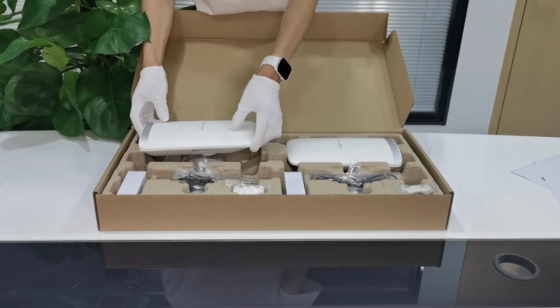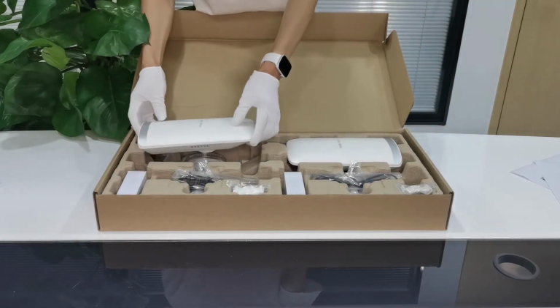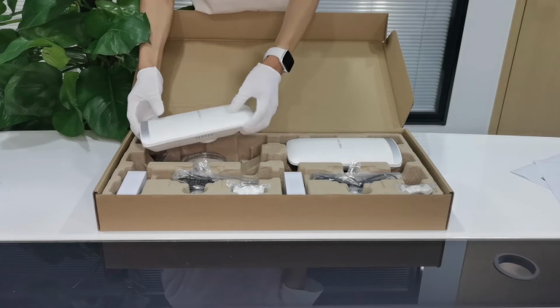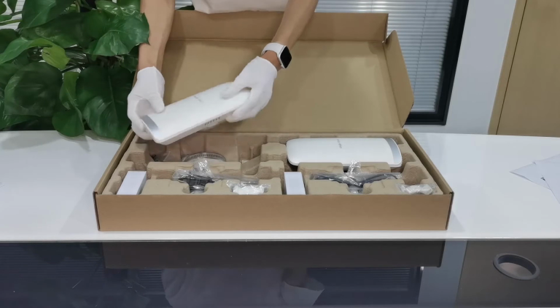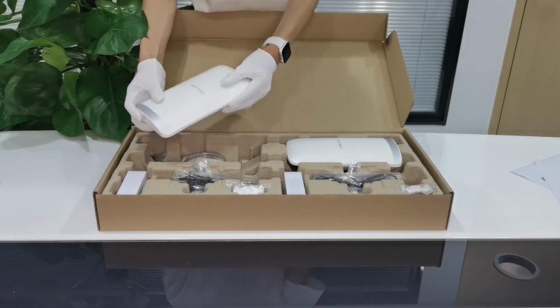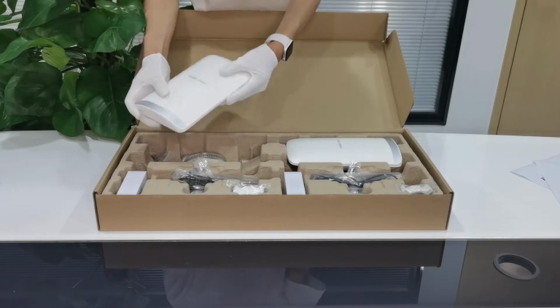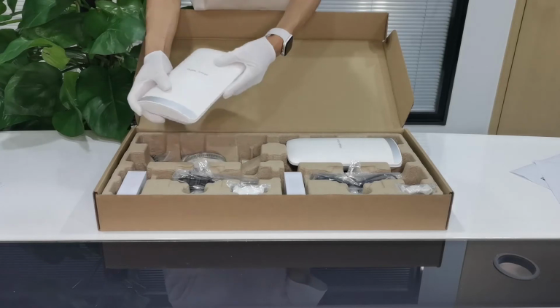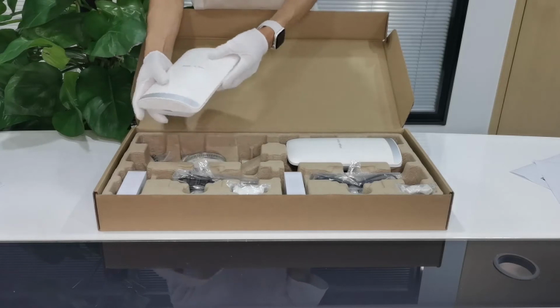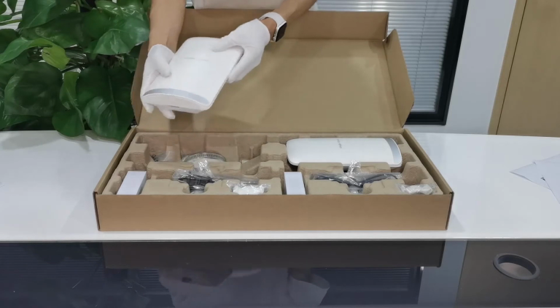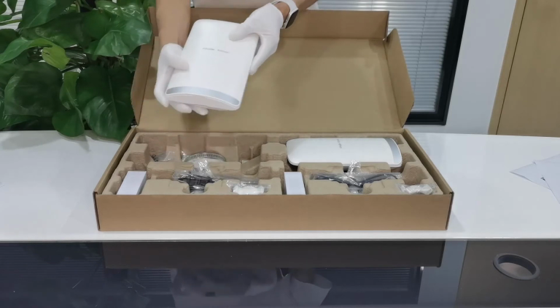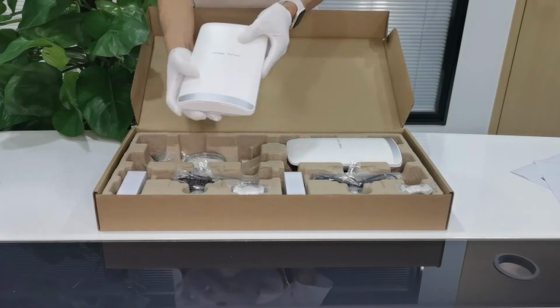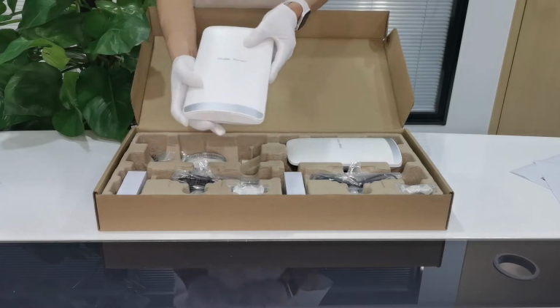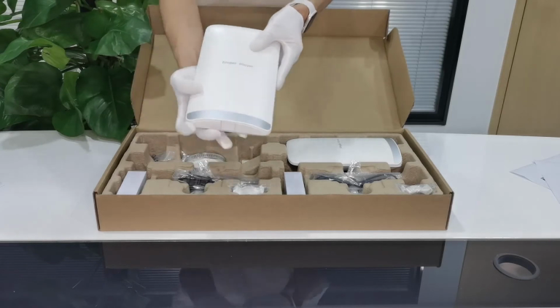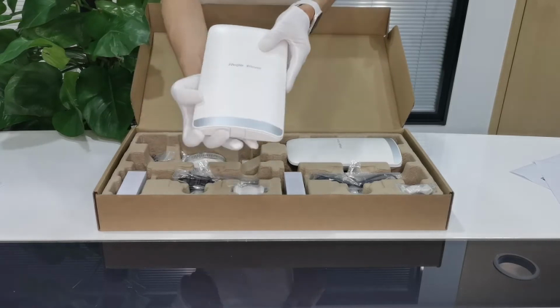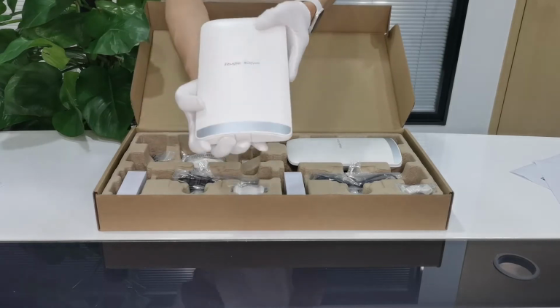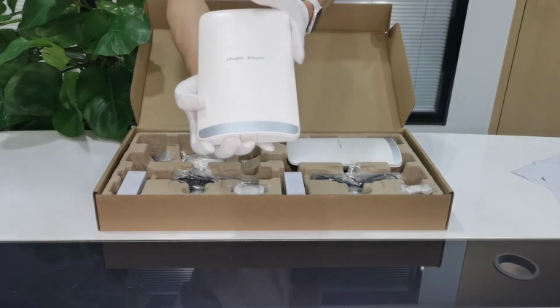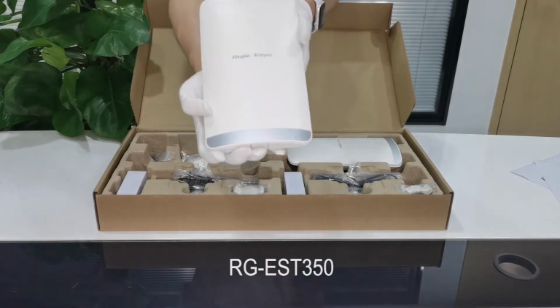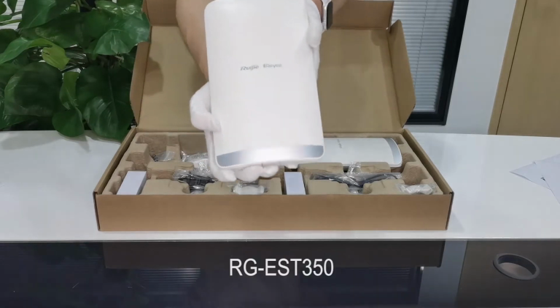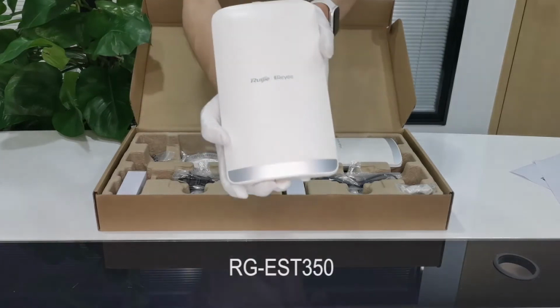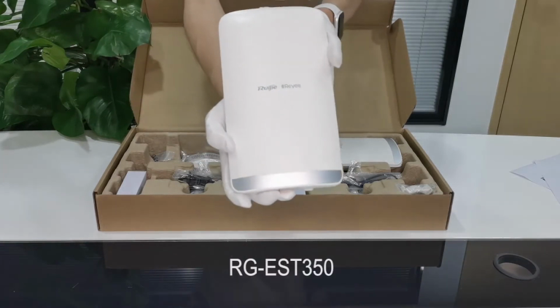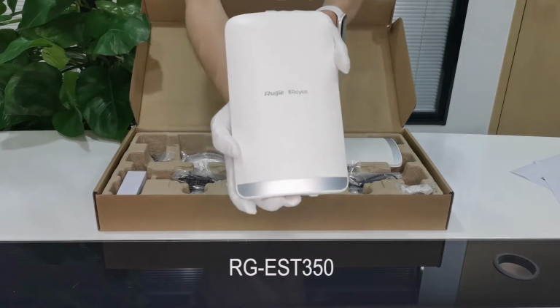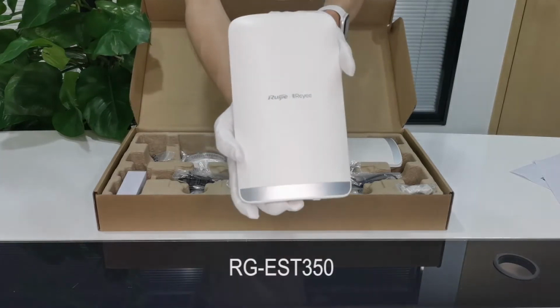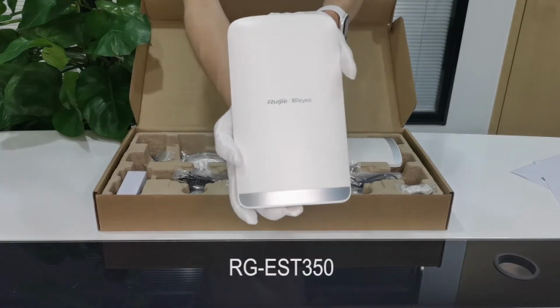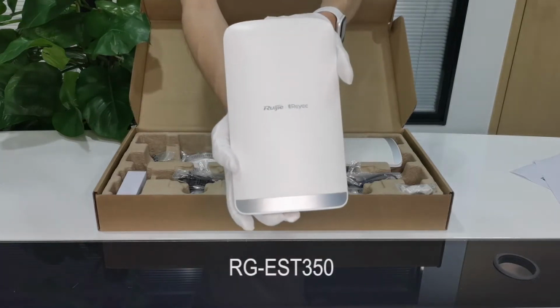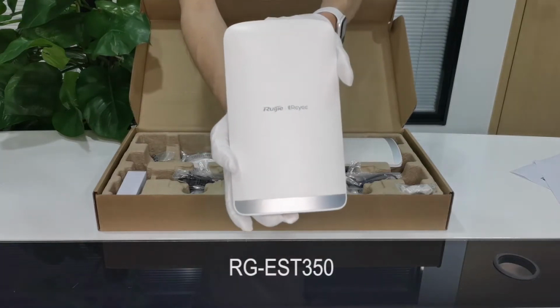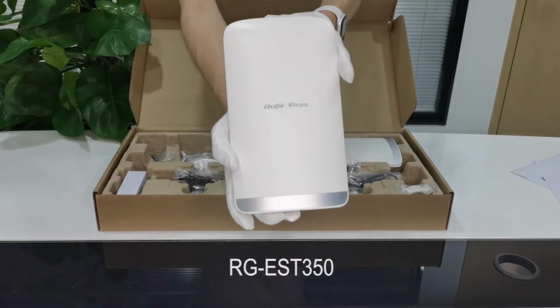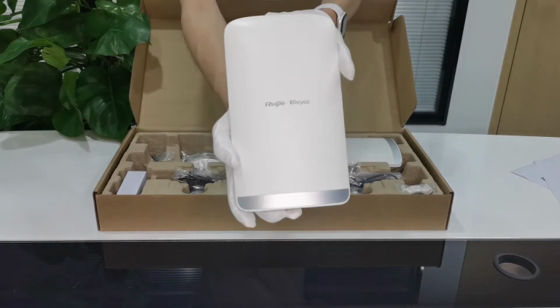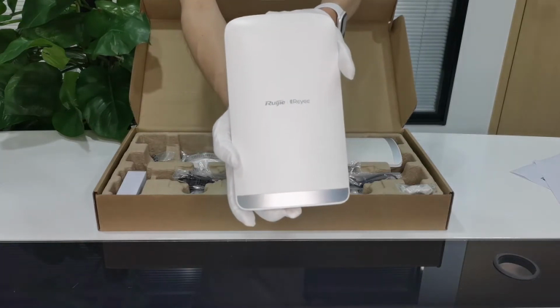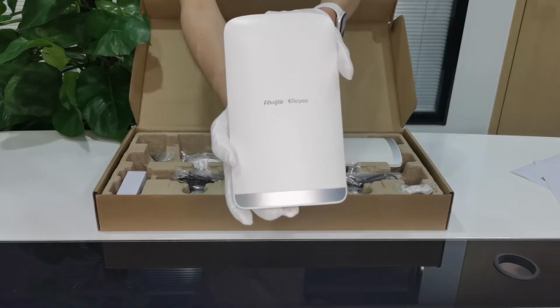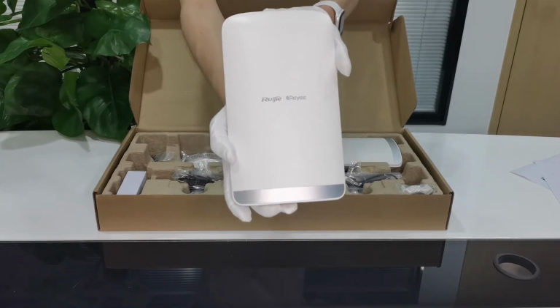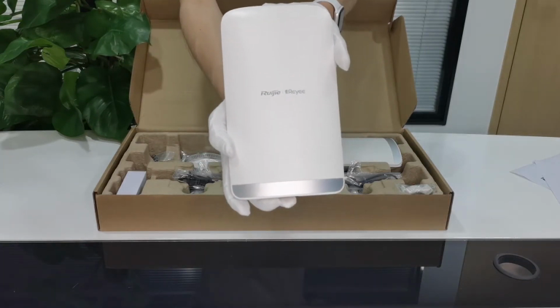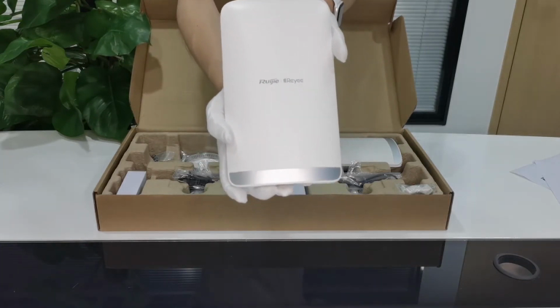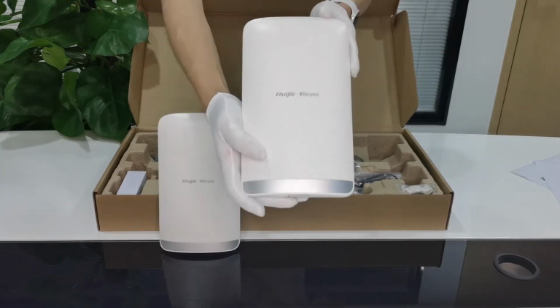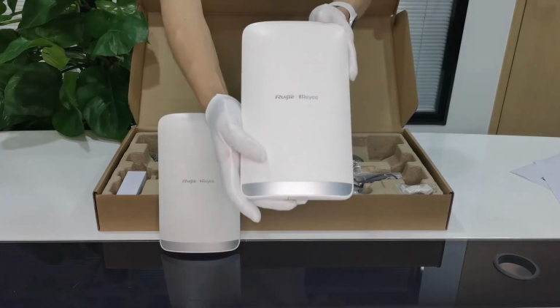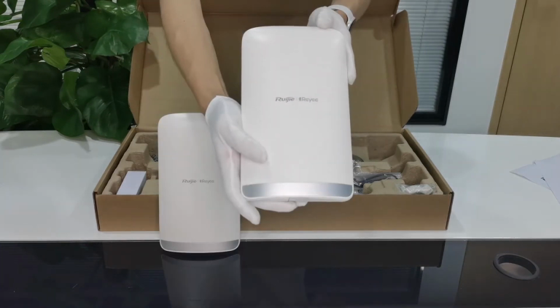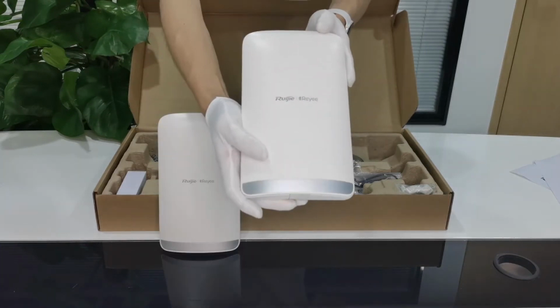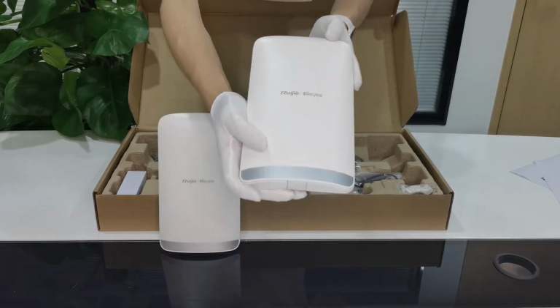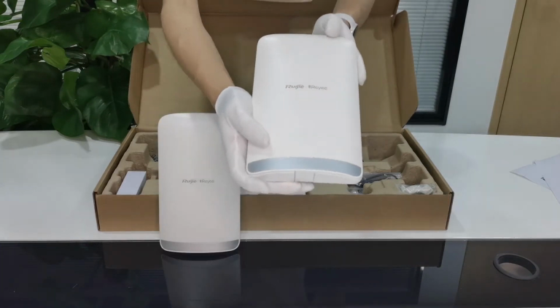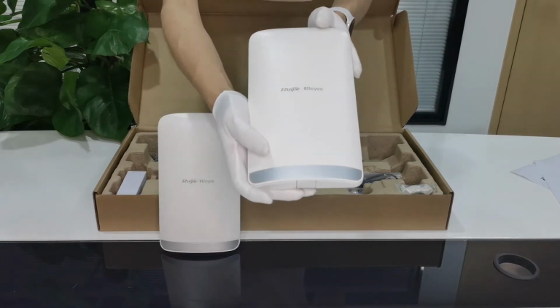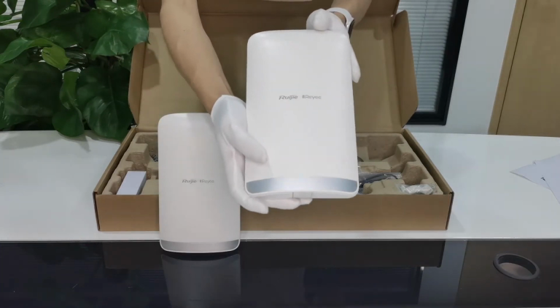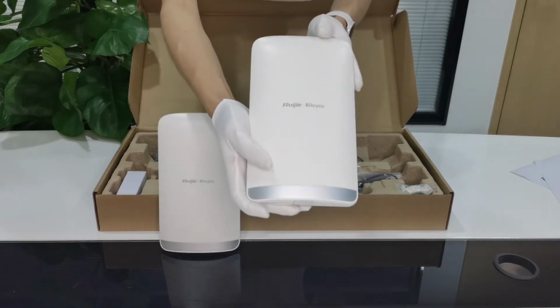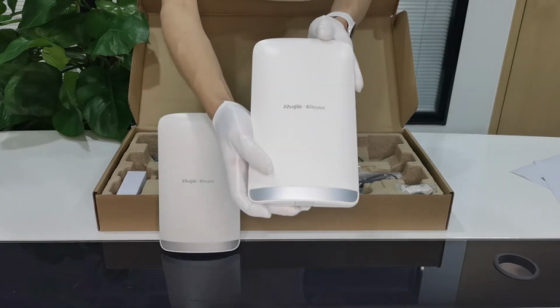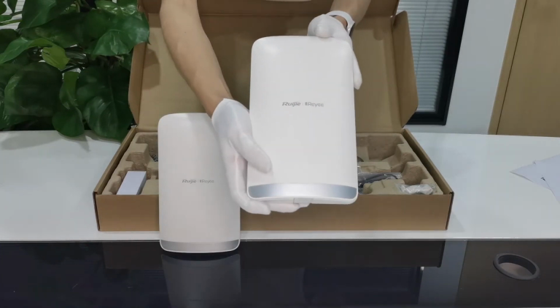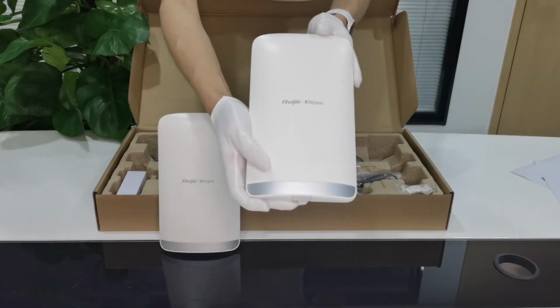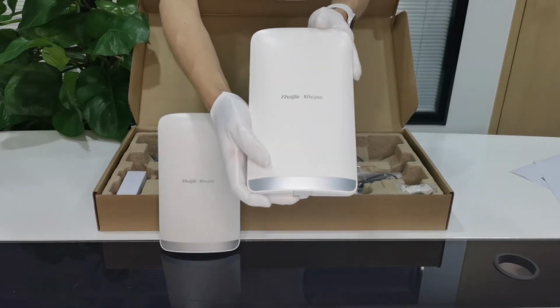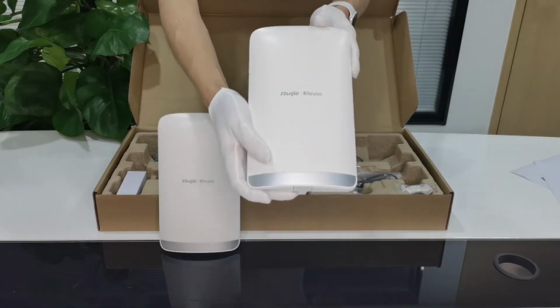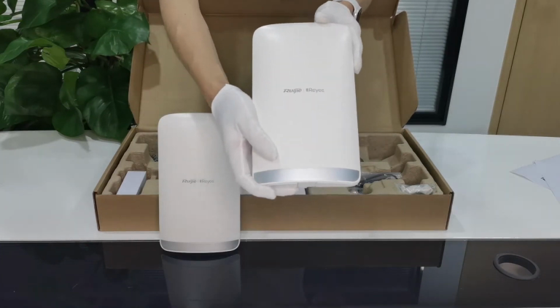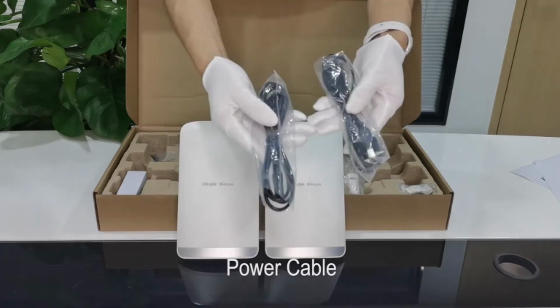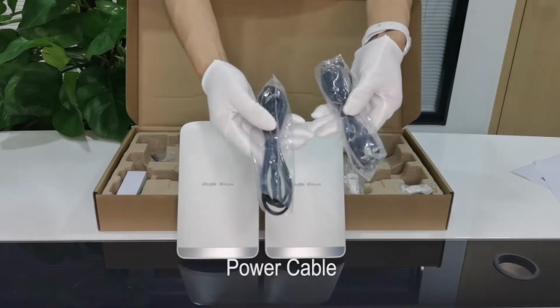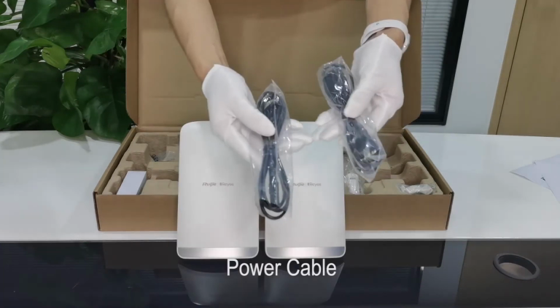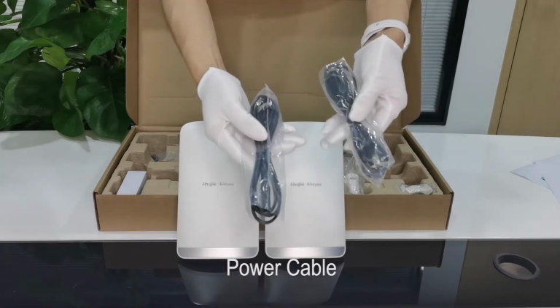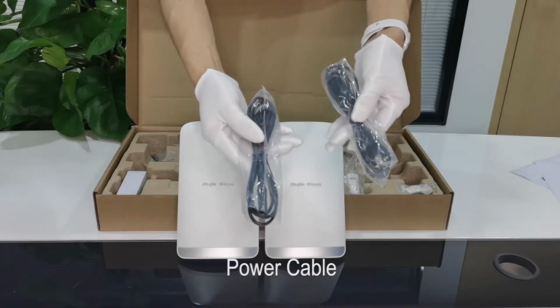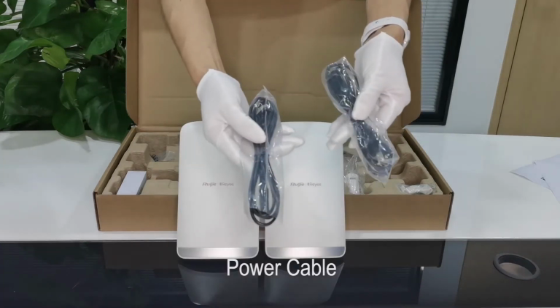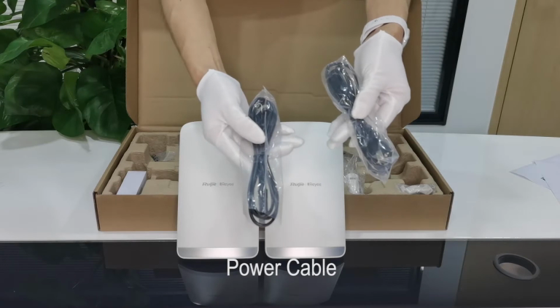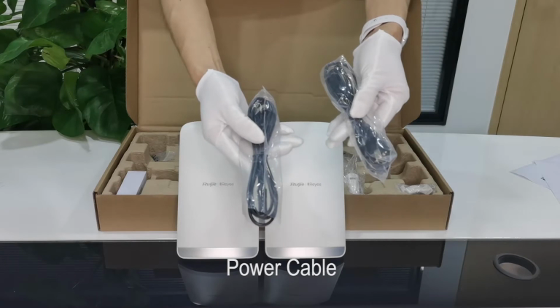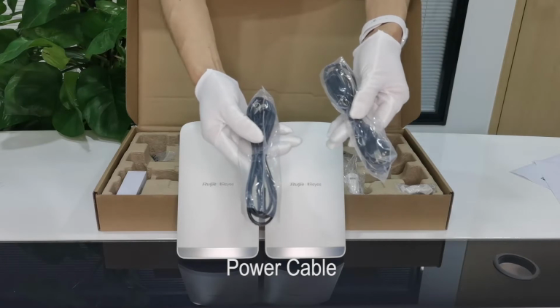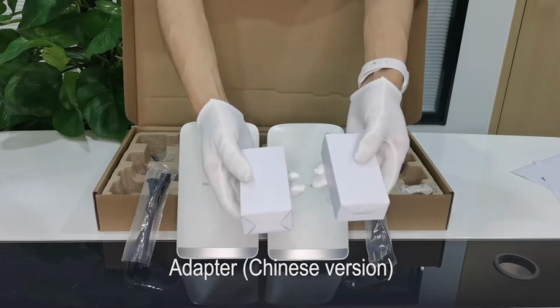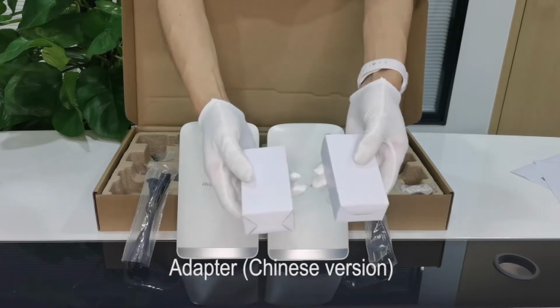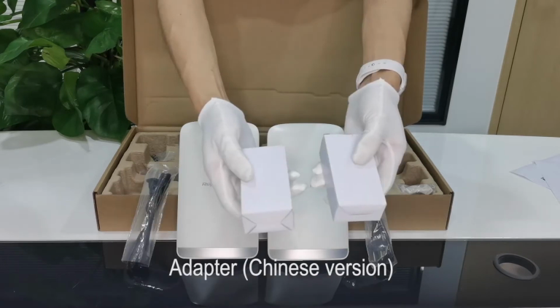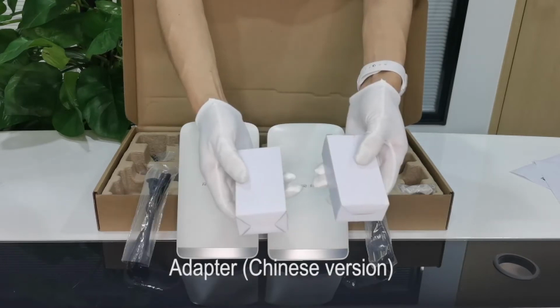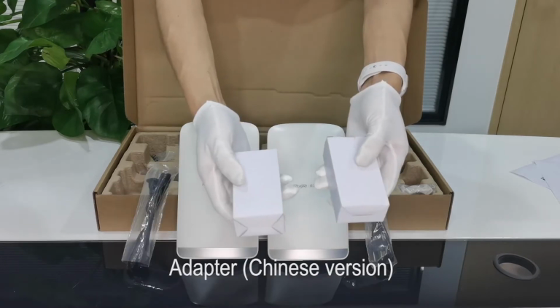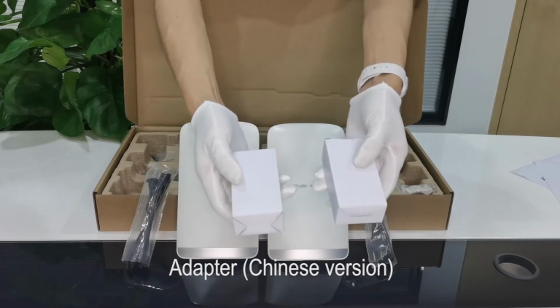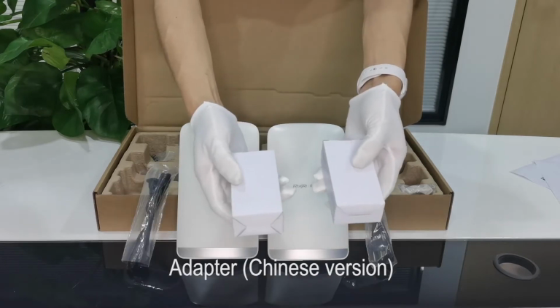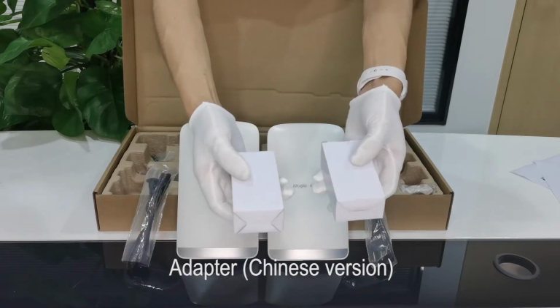You have two main bodies. You have the power cables and the power adaptors.